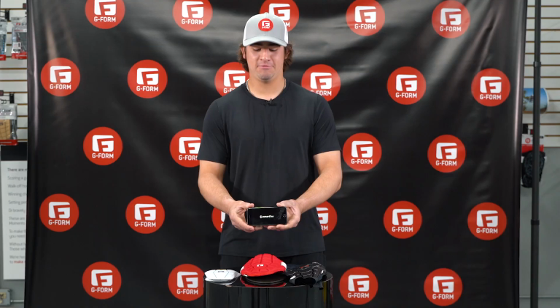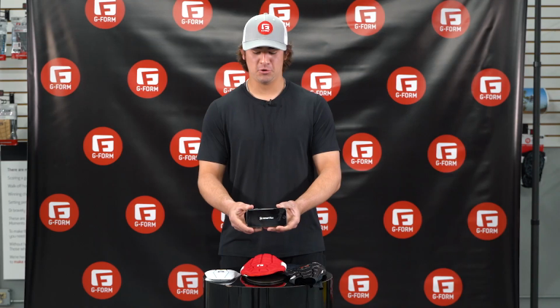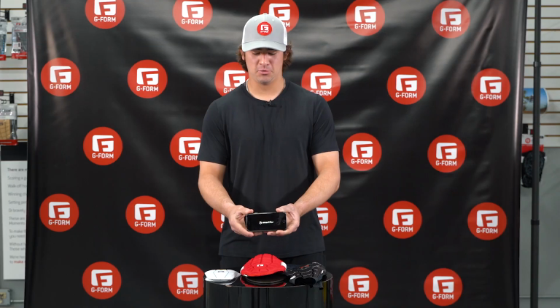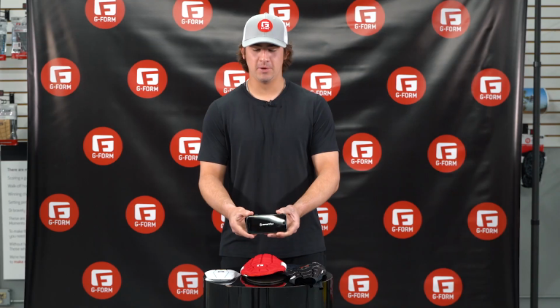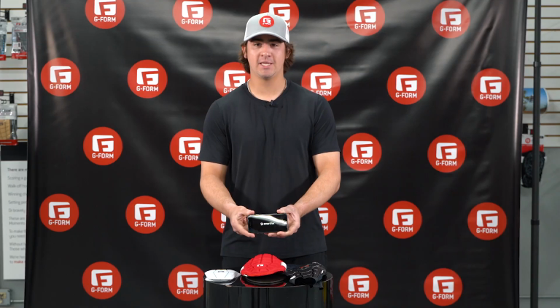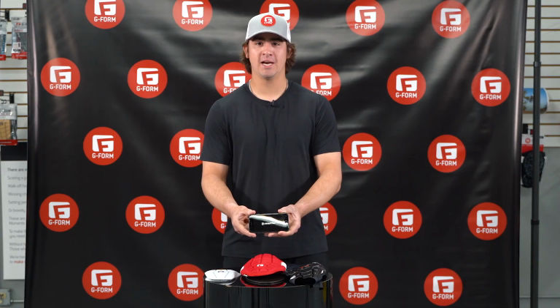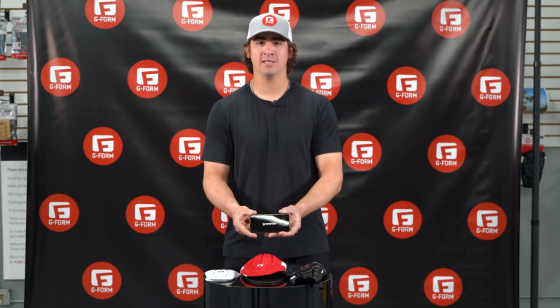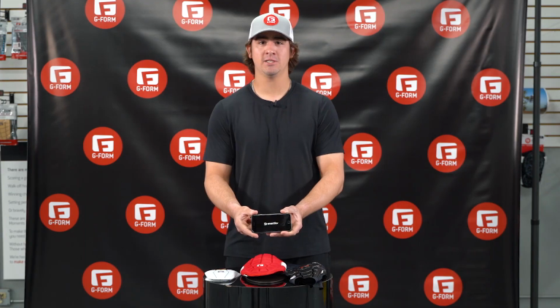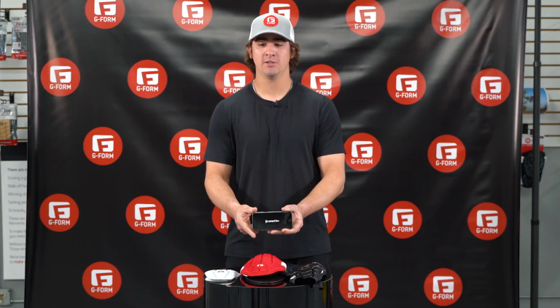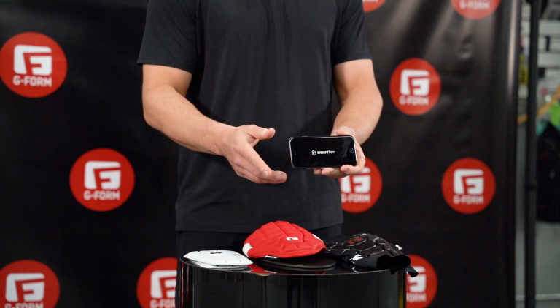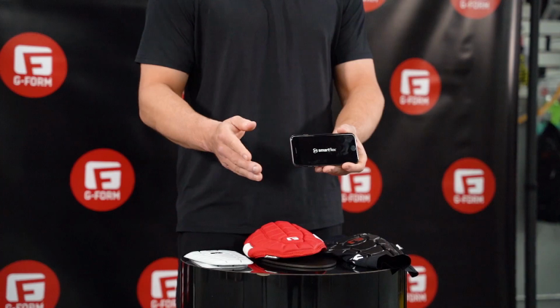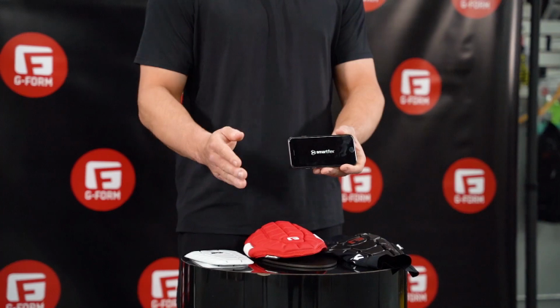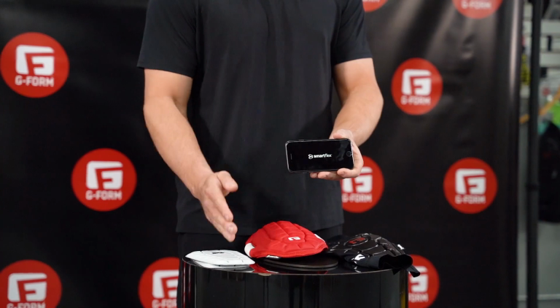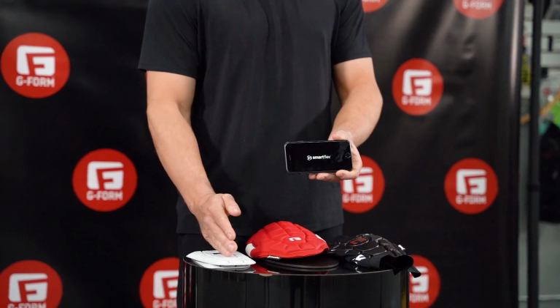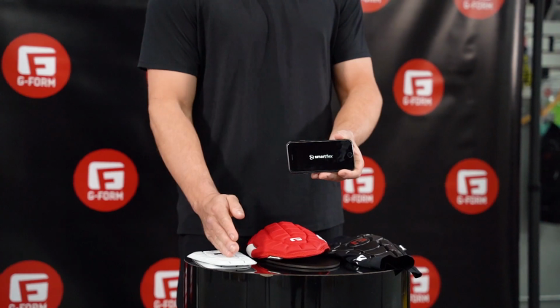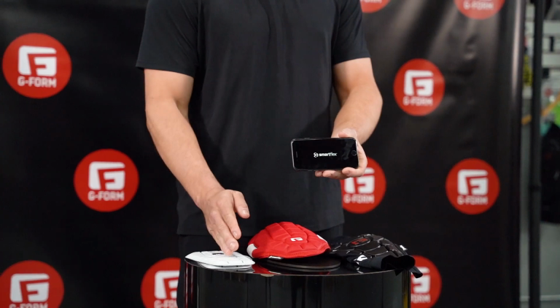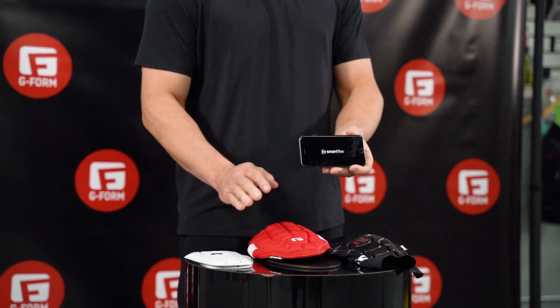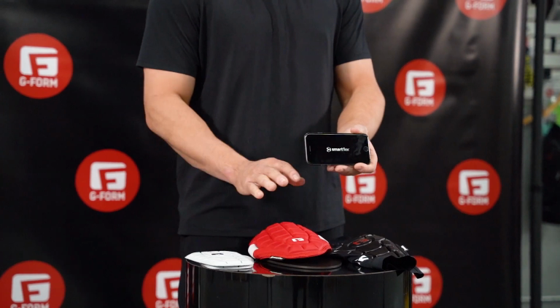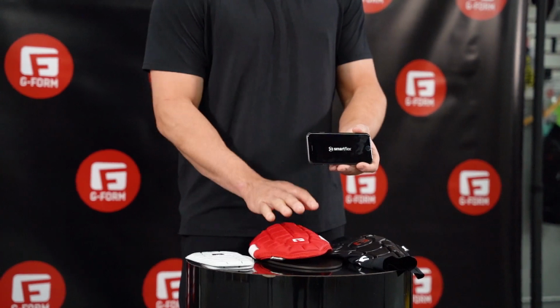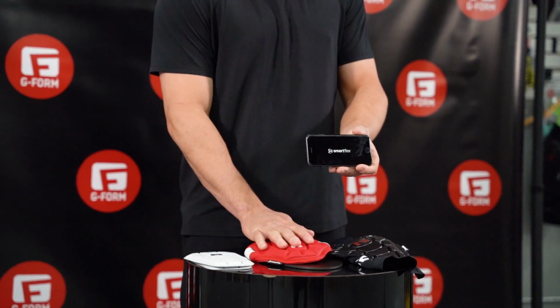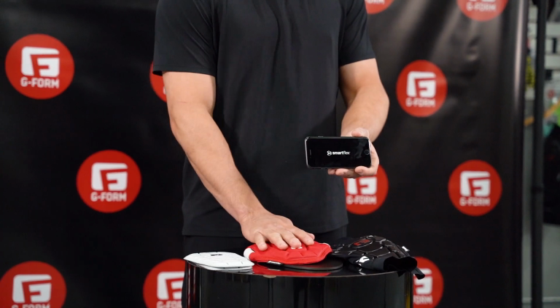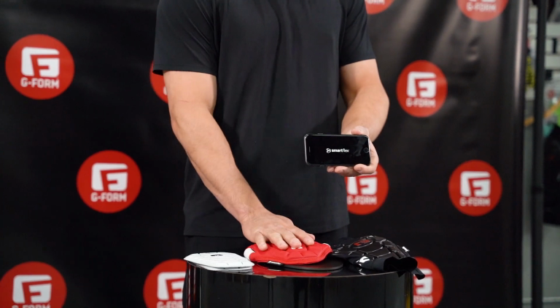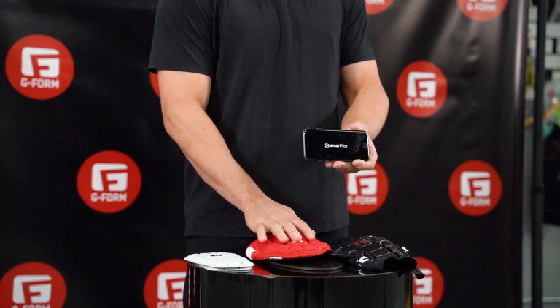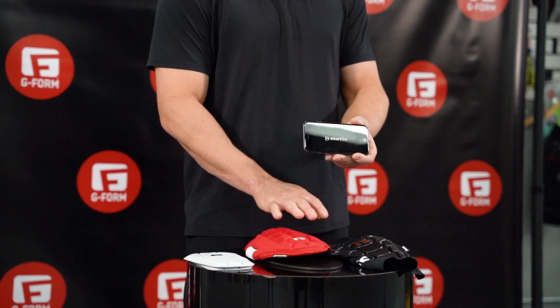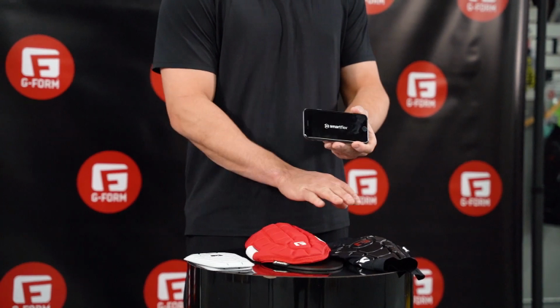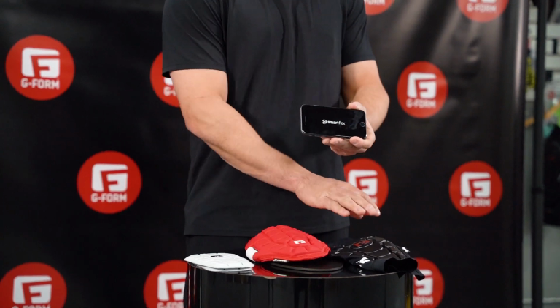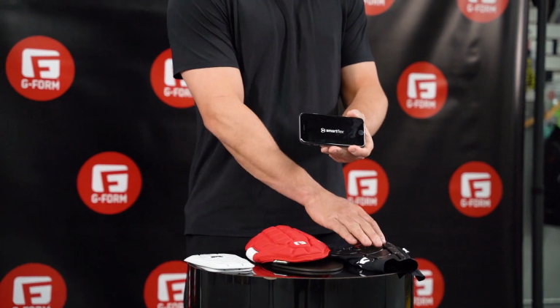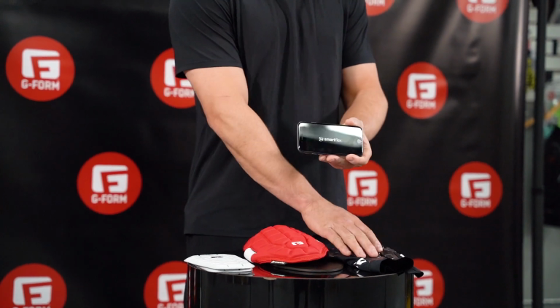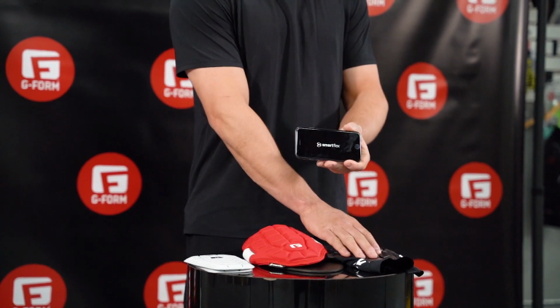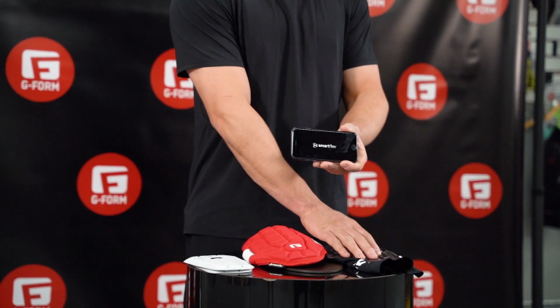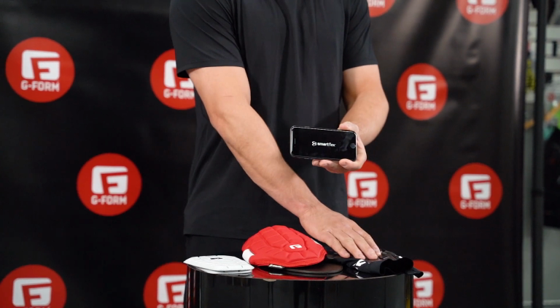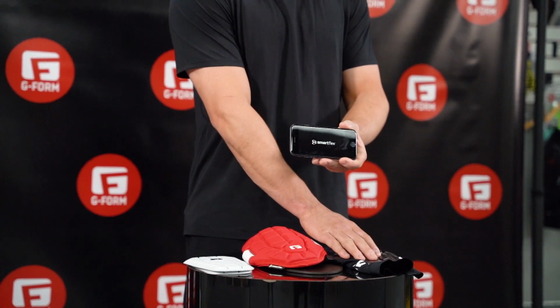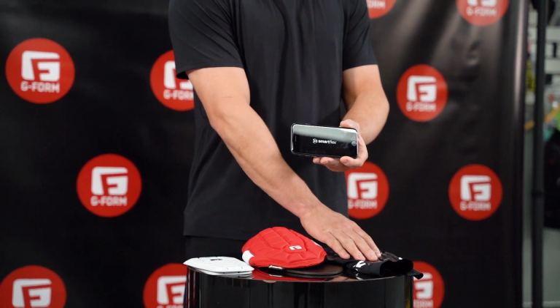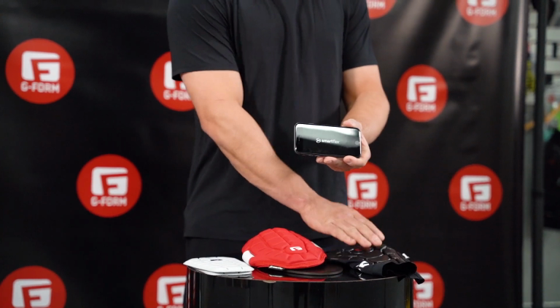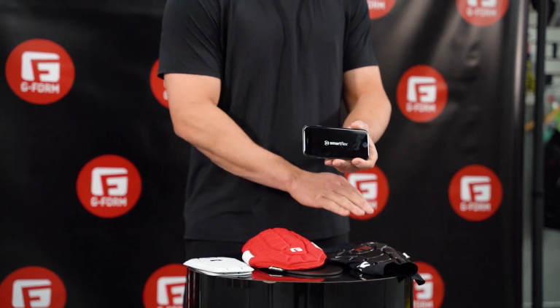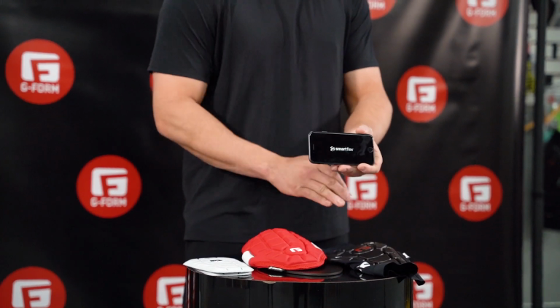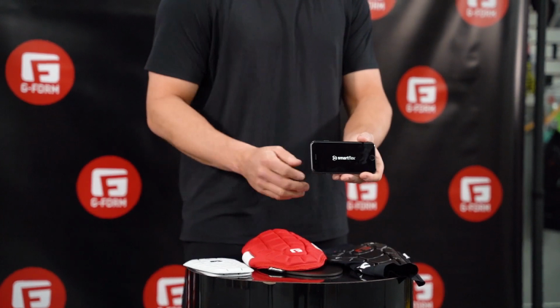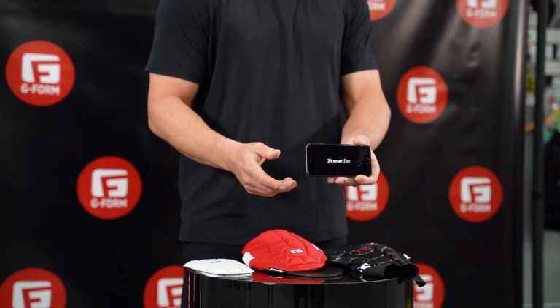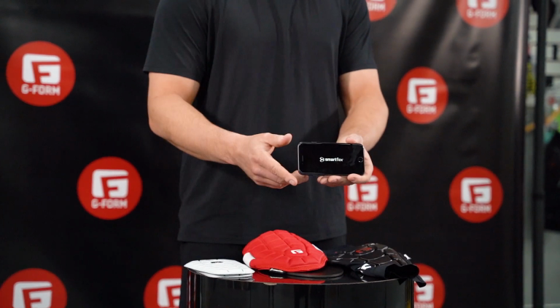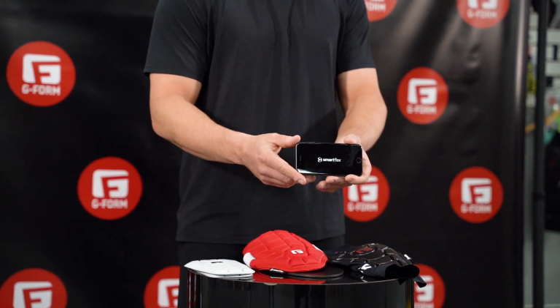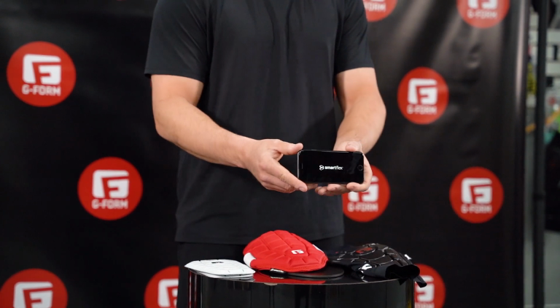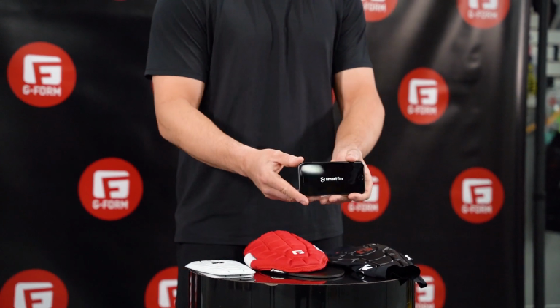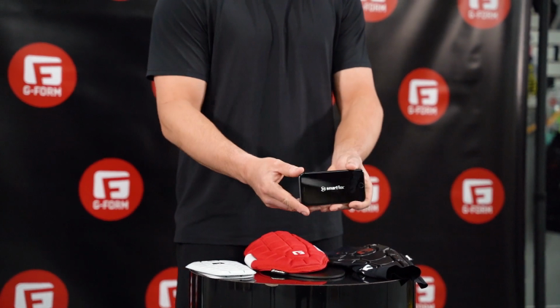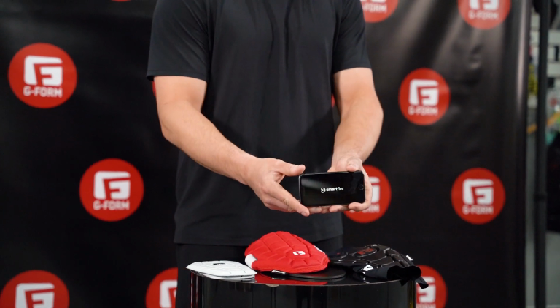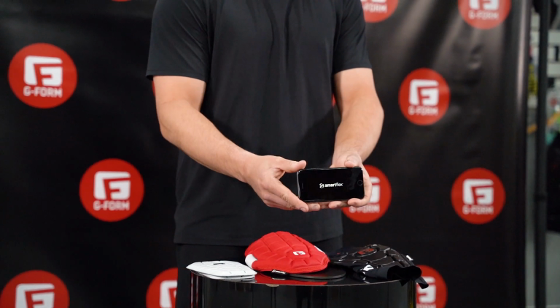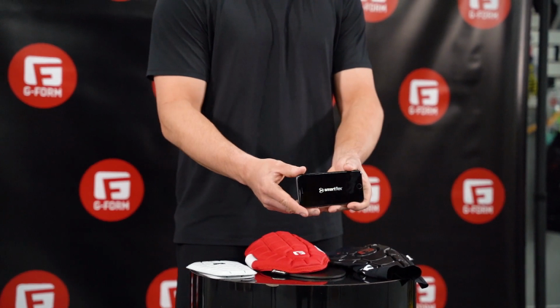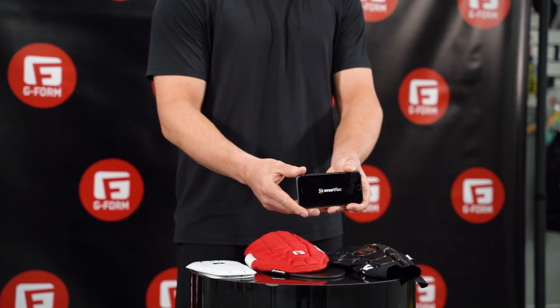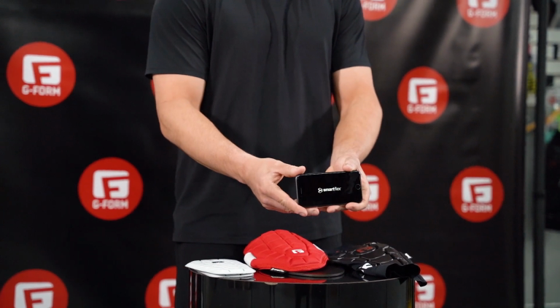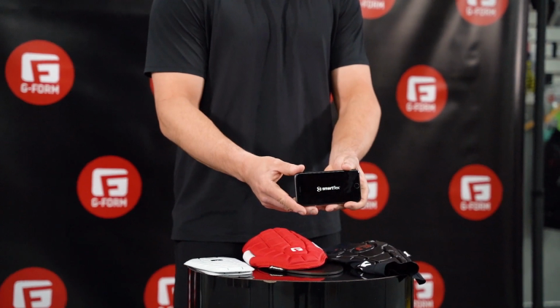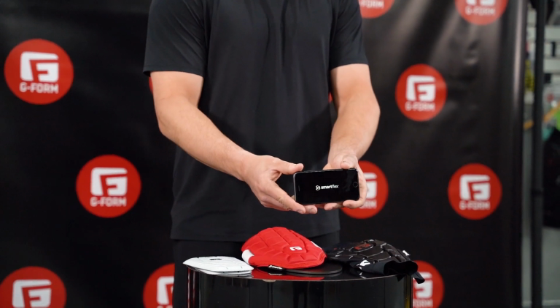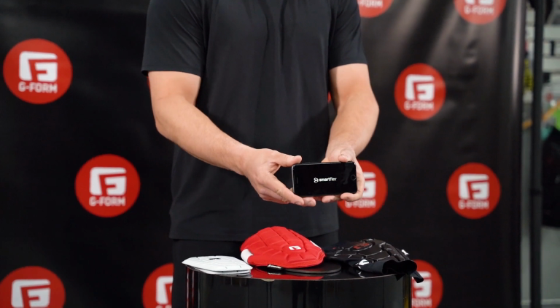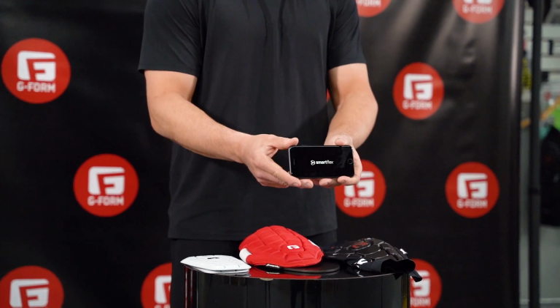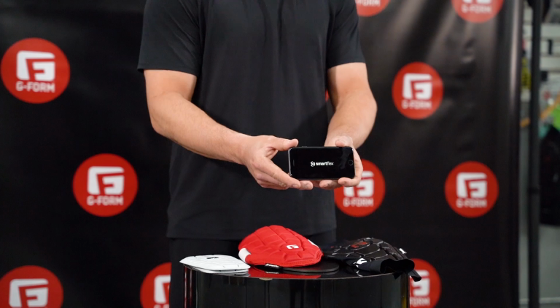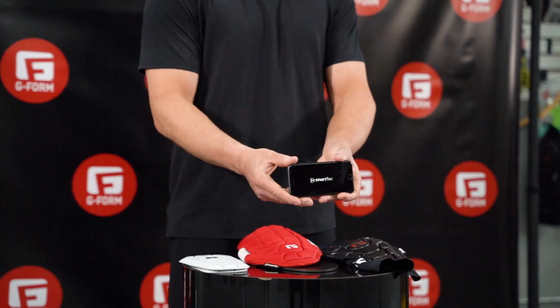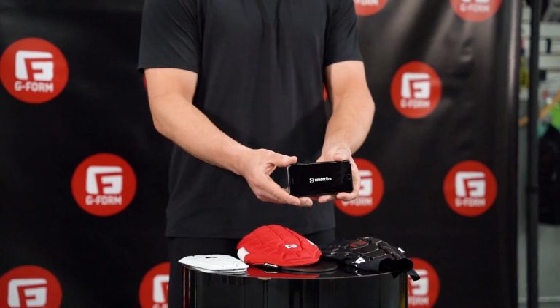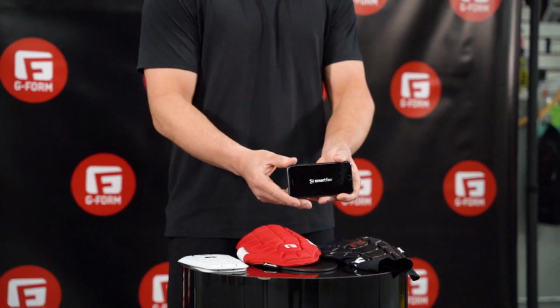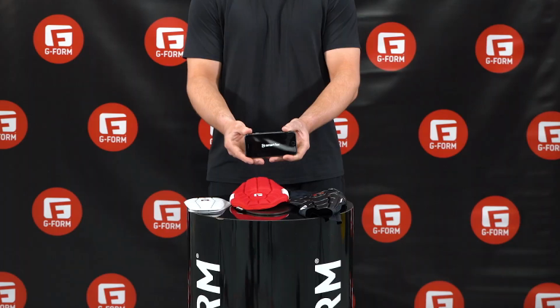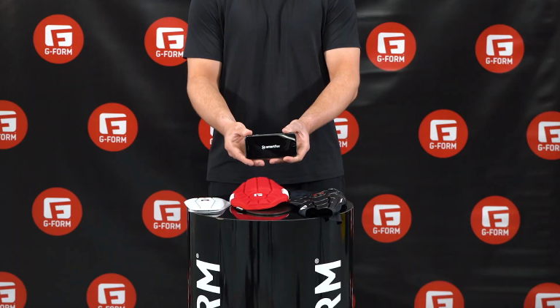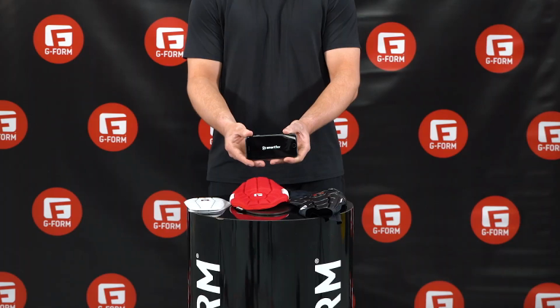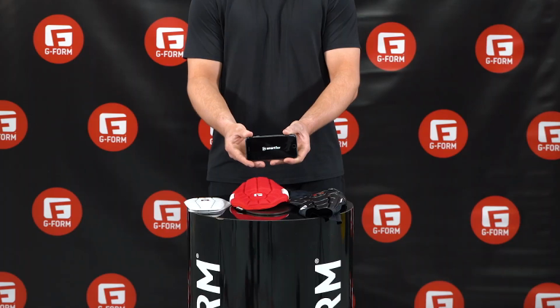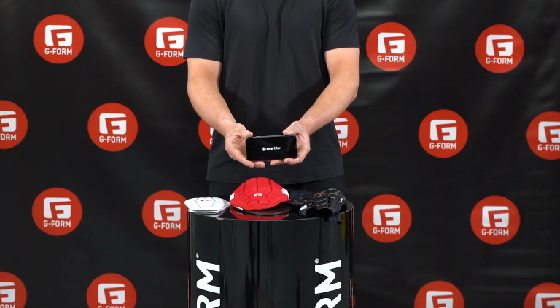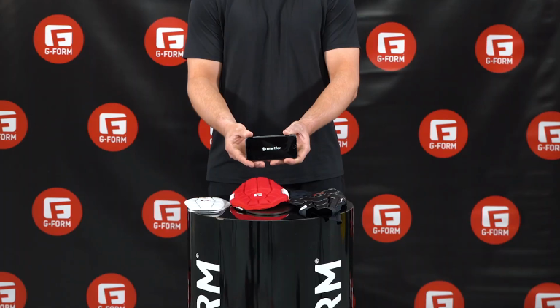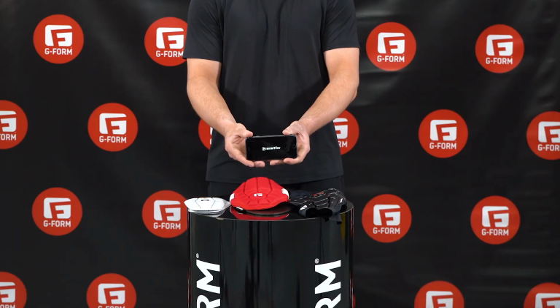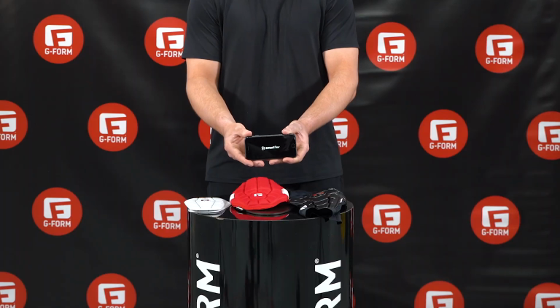After three tests — with our shin guard, elbow guard, and mountain bike knee guard — our same smartphone survived all three tests.